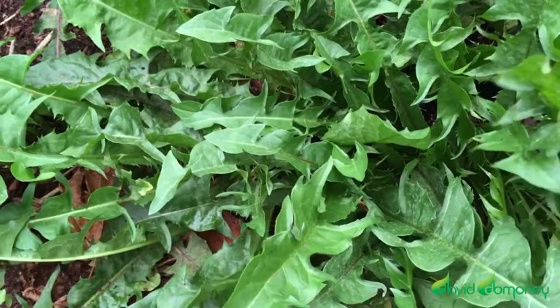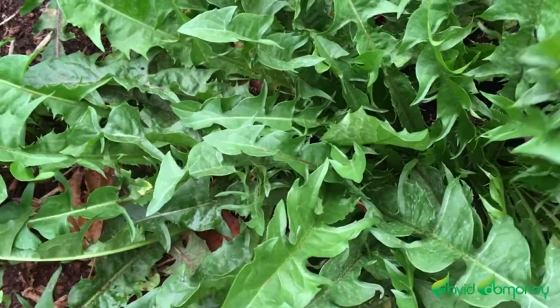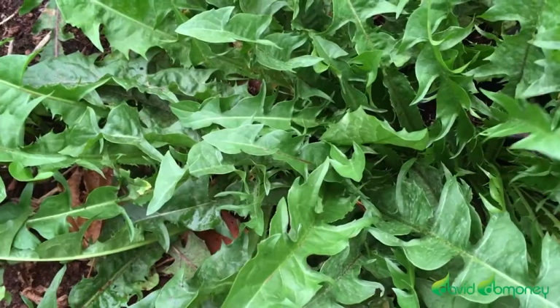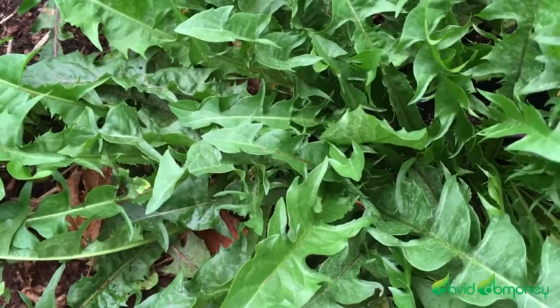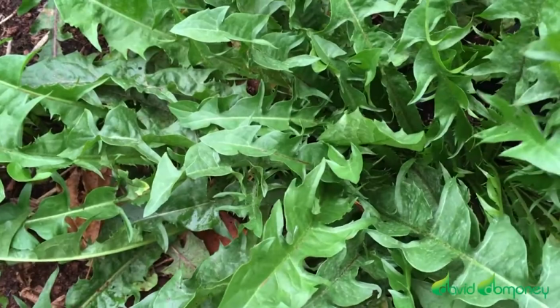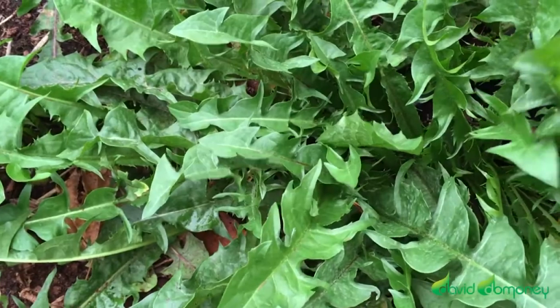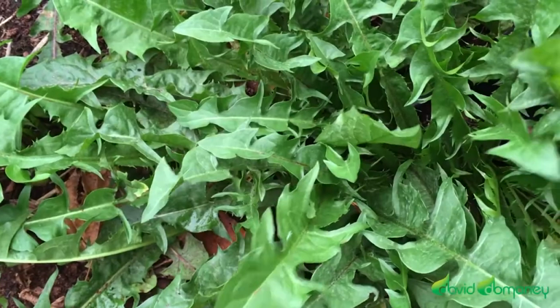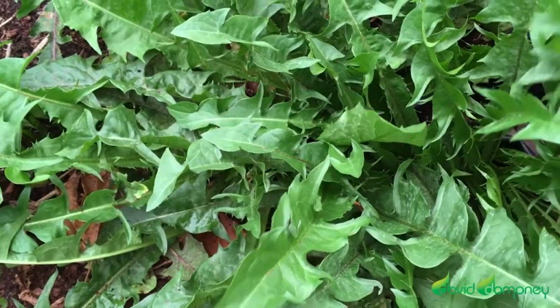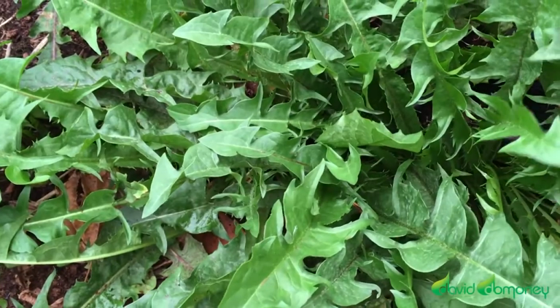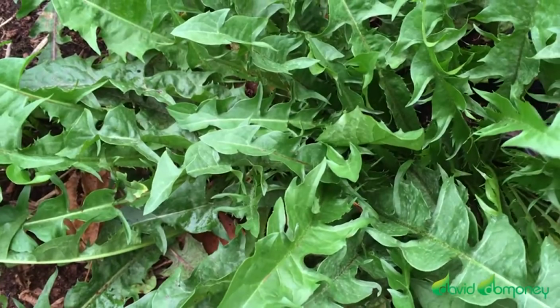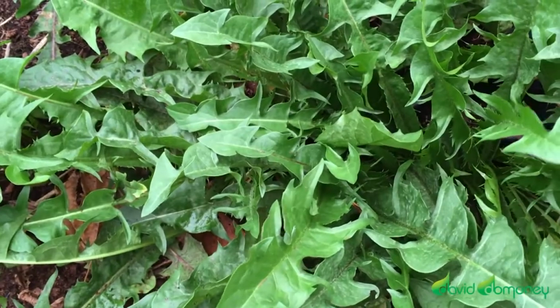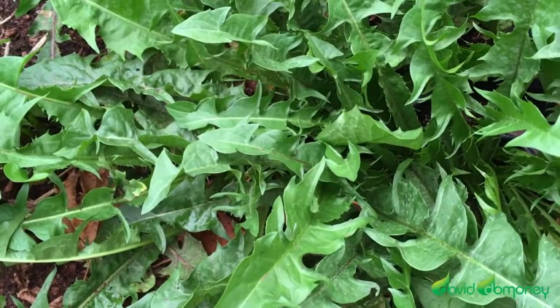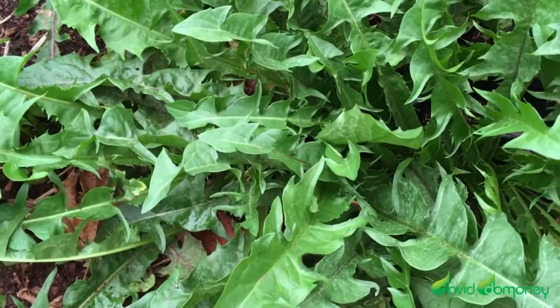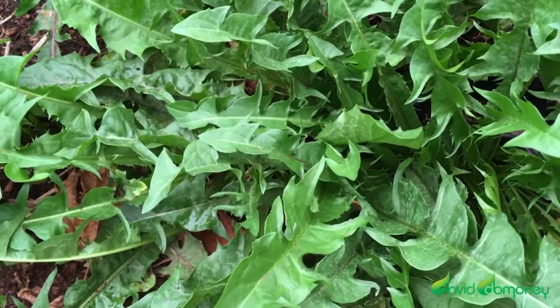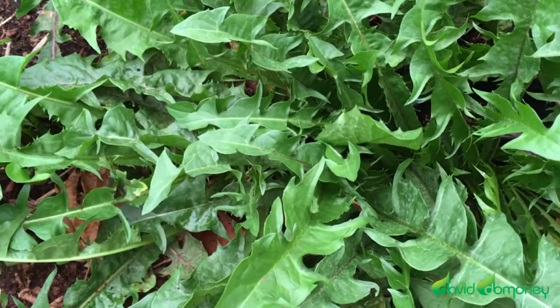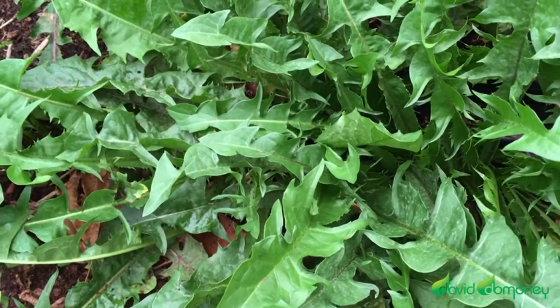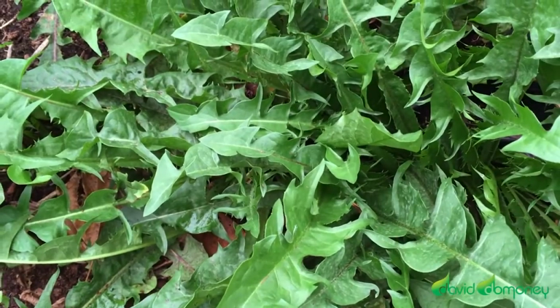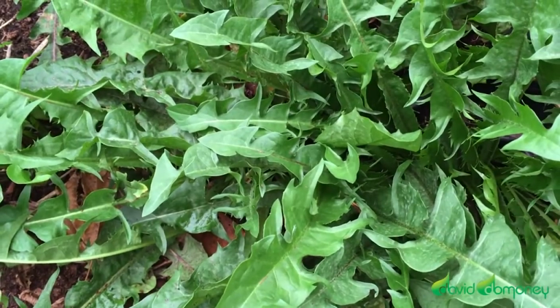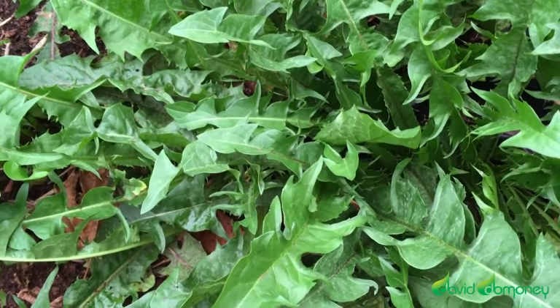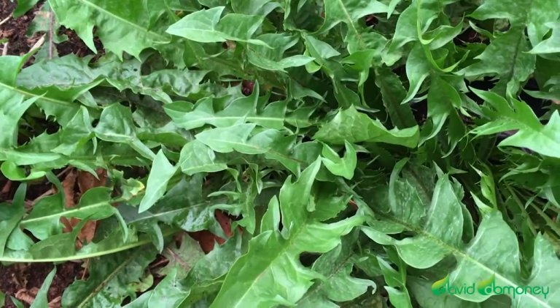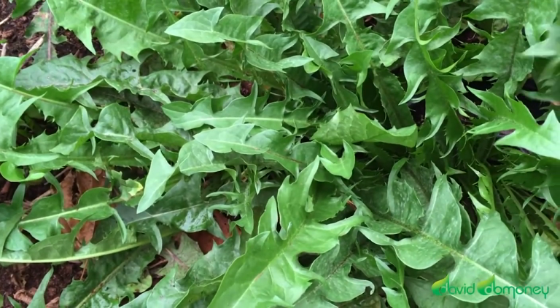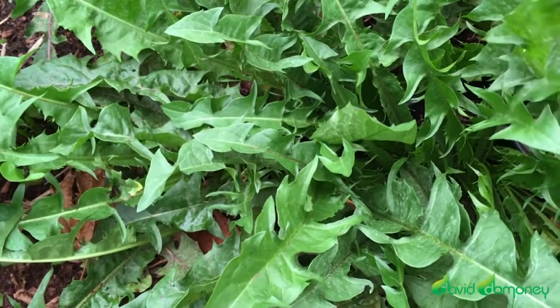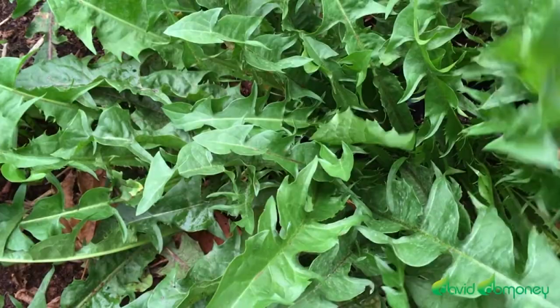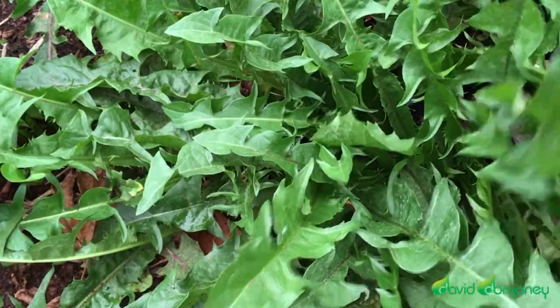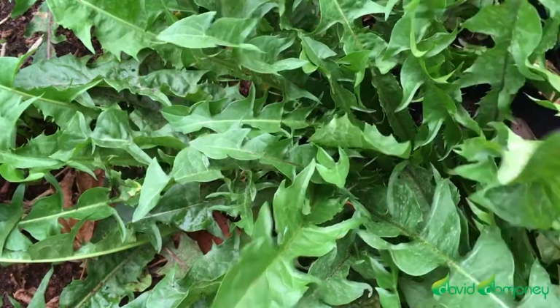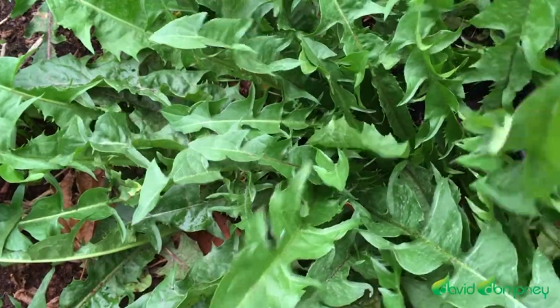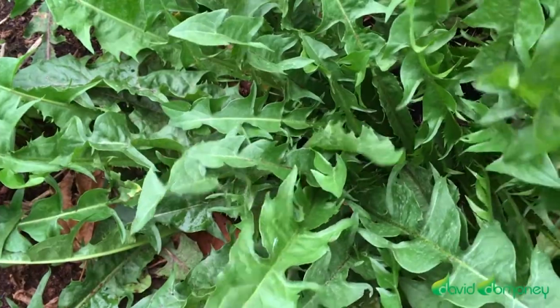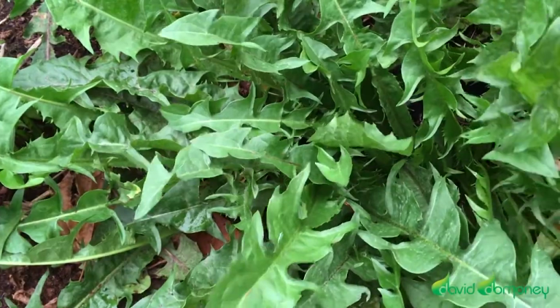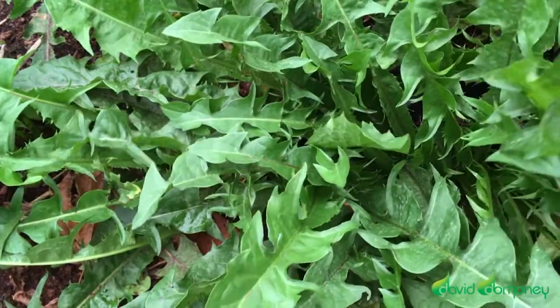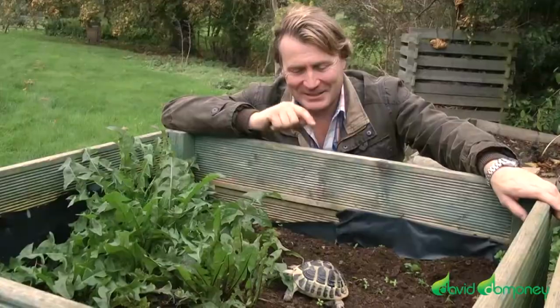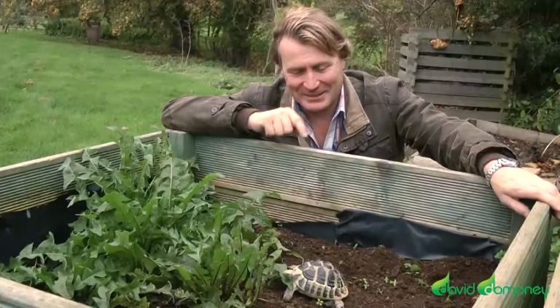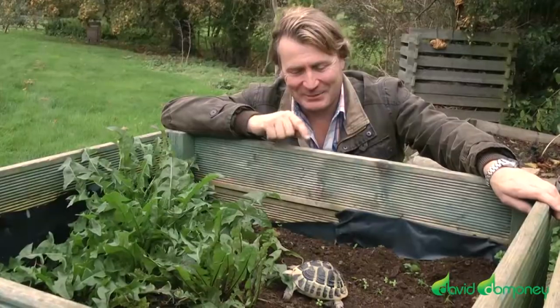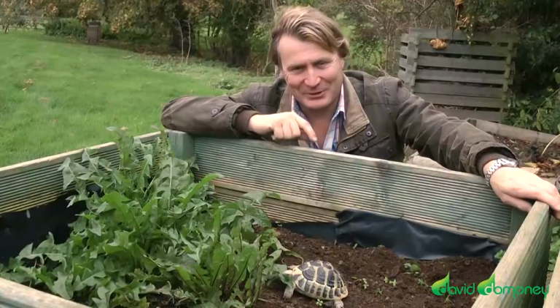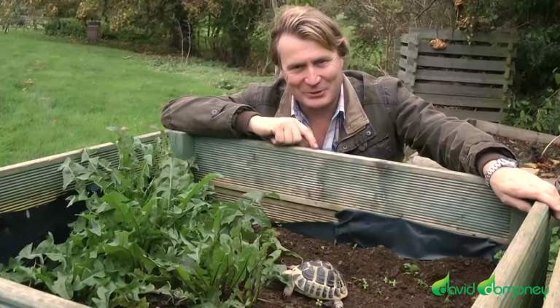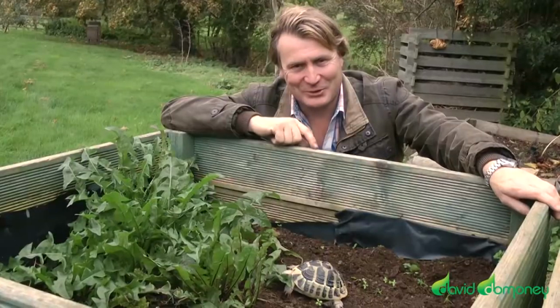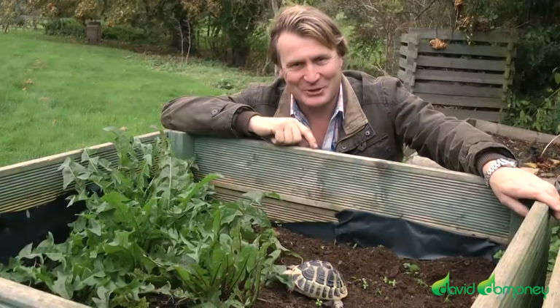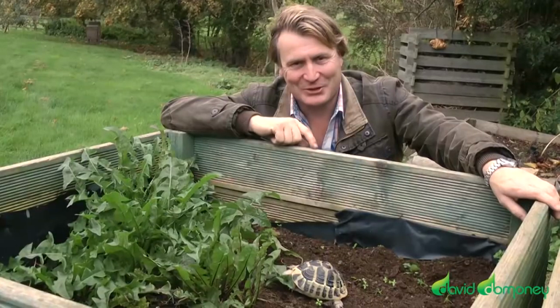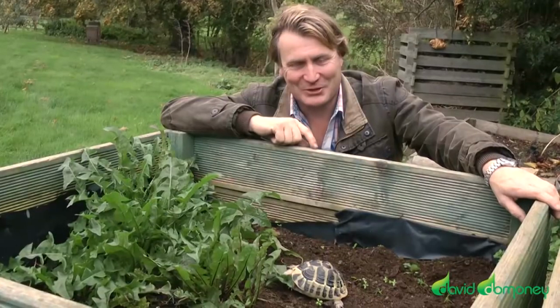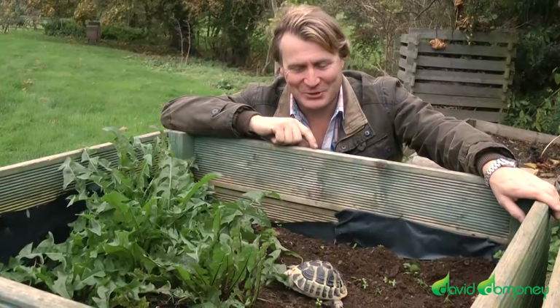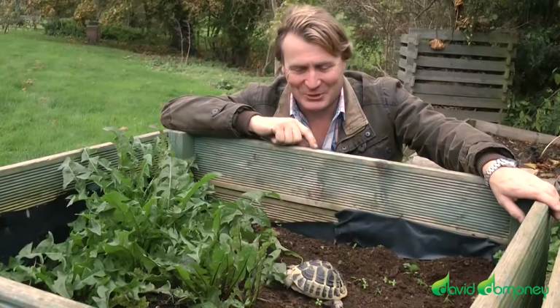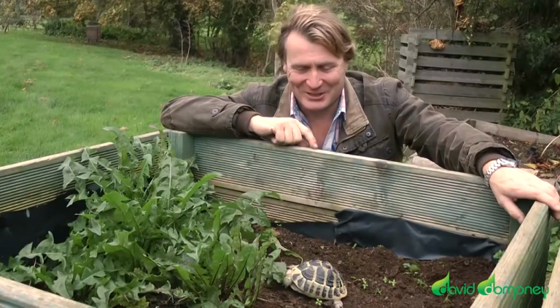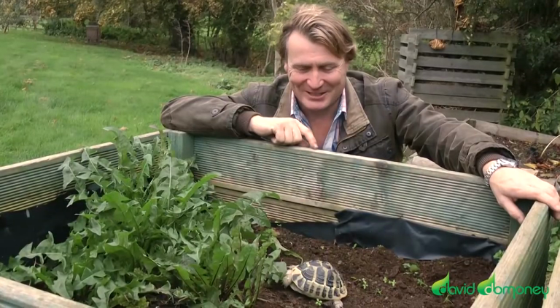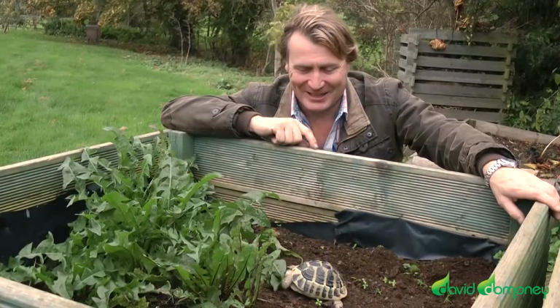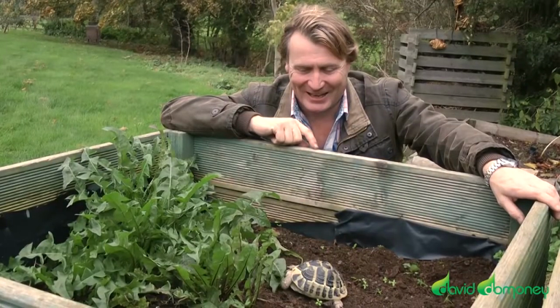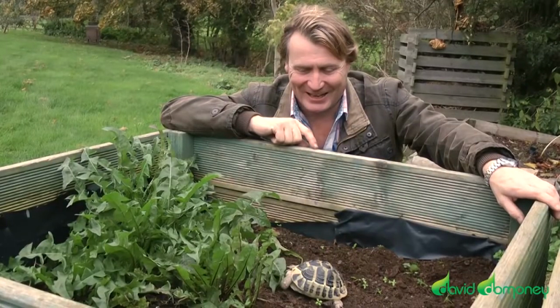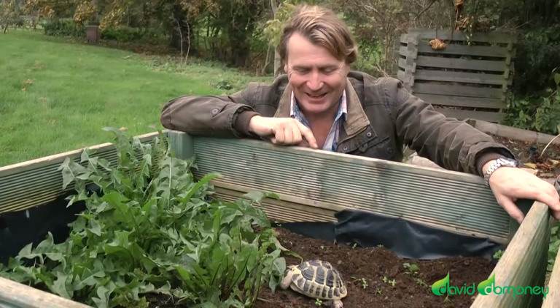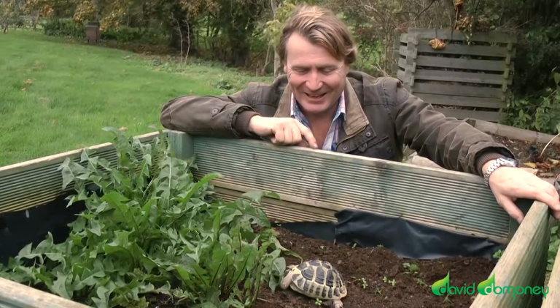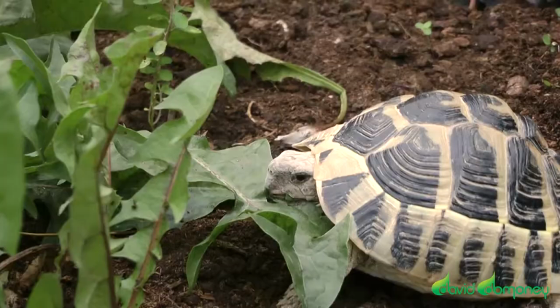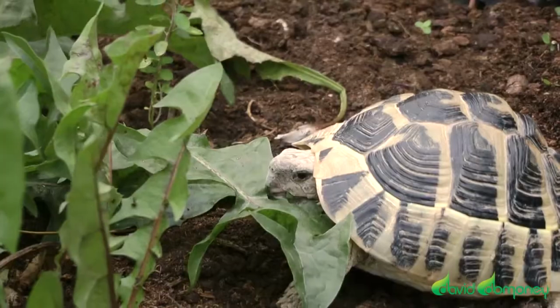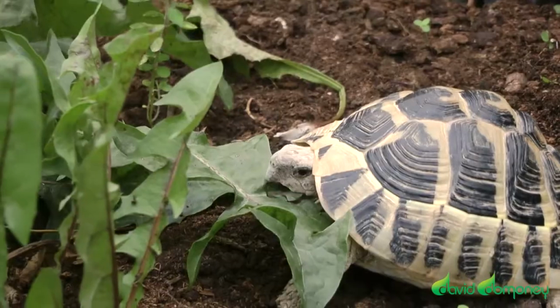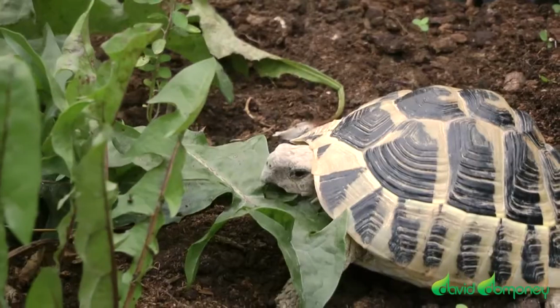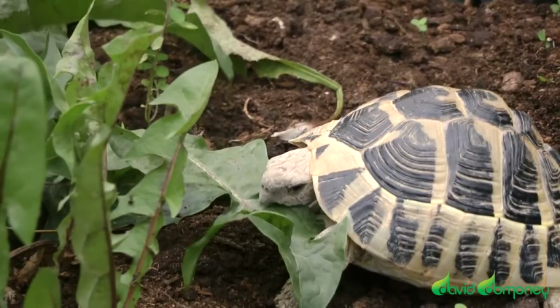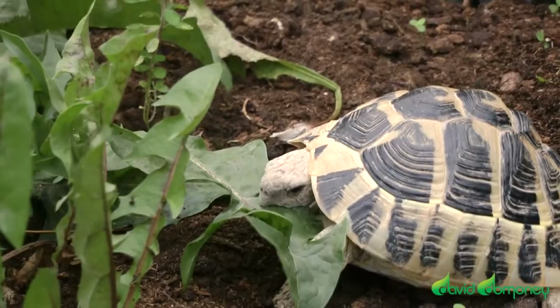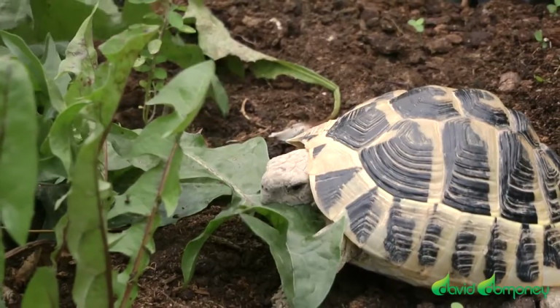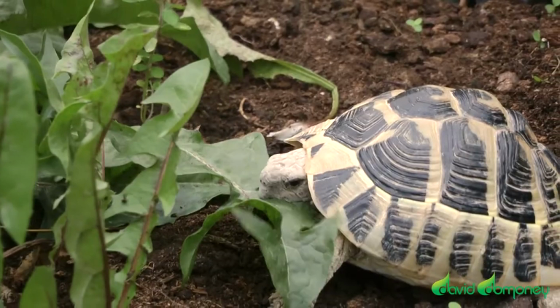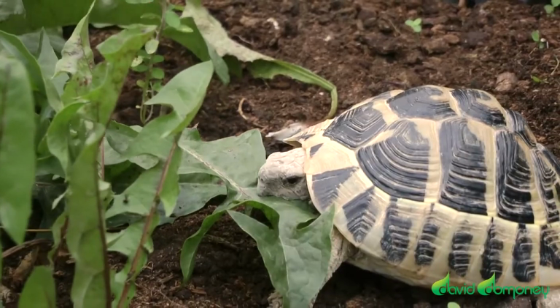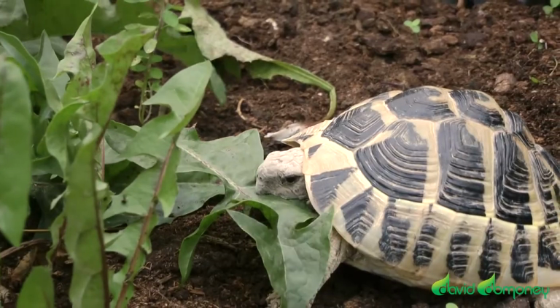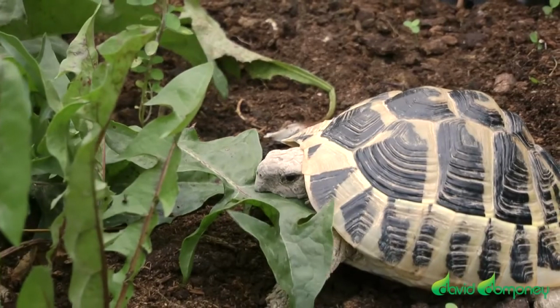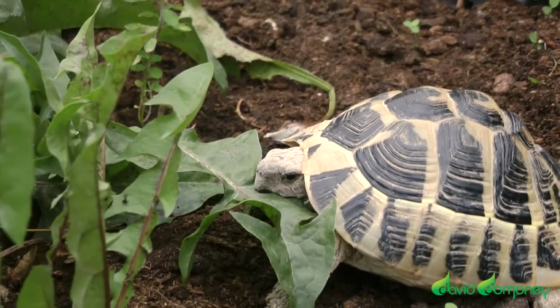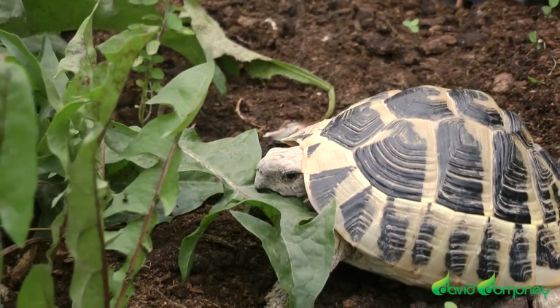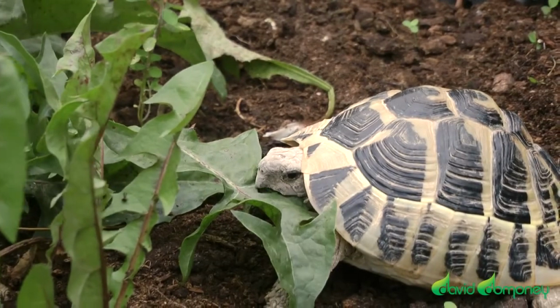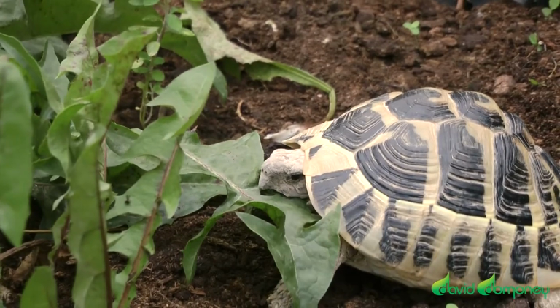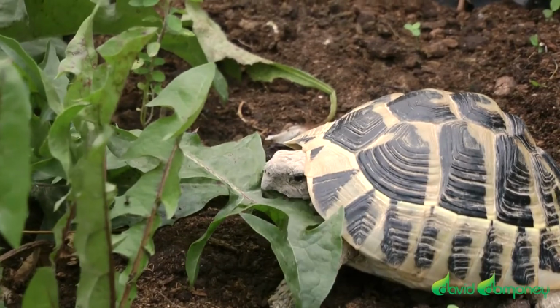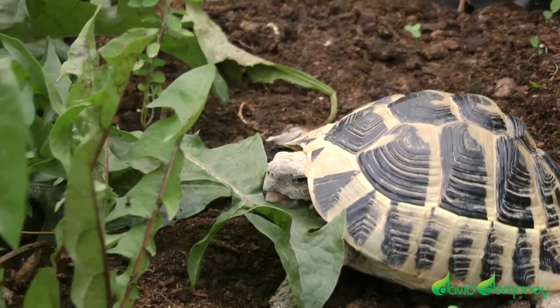I've got this little box at the bottom of my garden, and little Daisy — this is my daughter's tortoise — tucking into some fresh foliage.